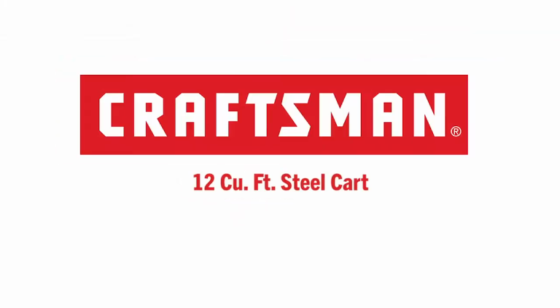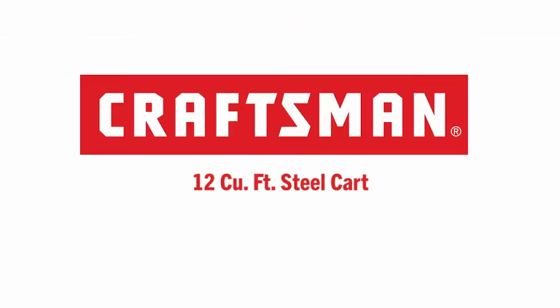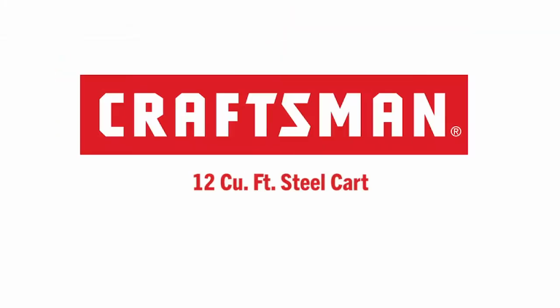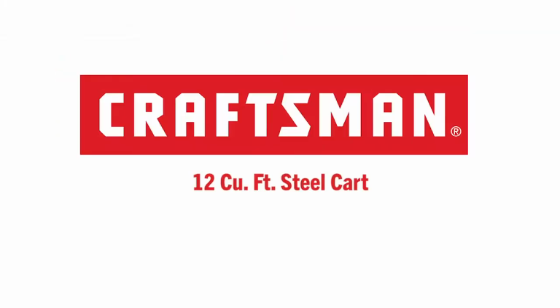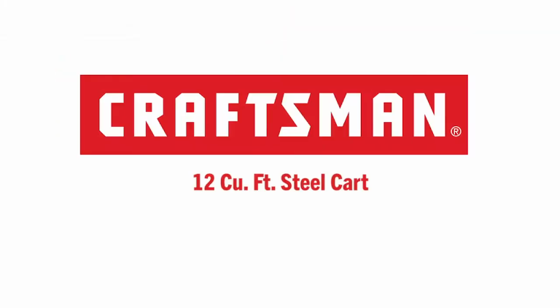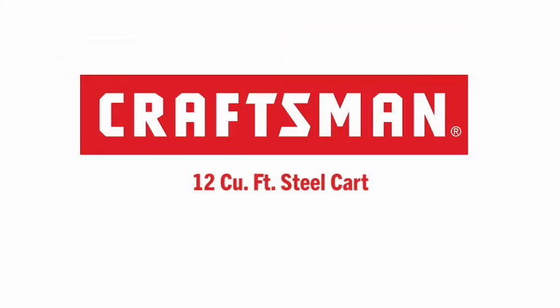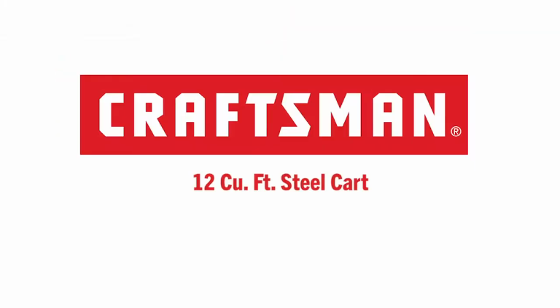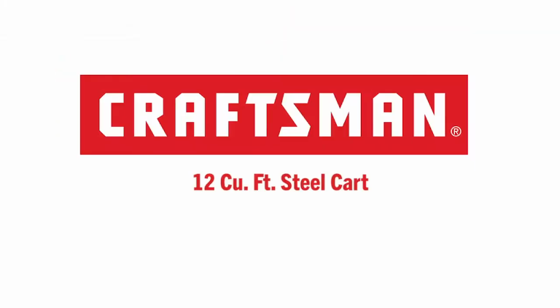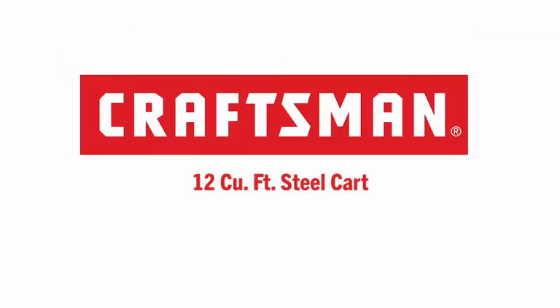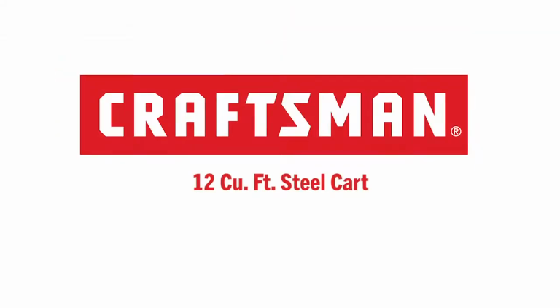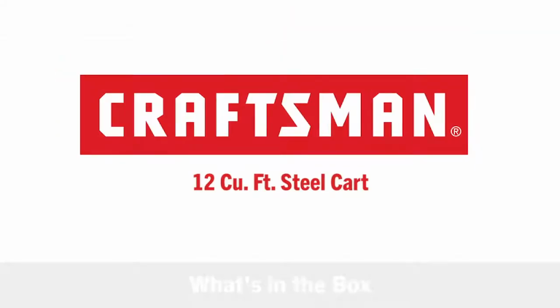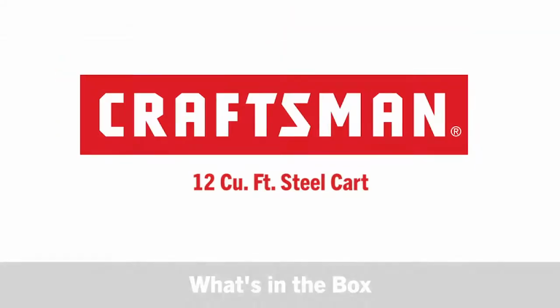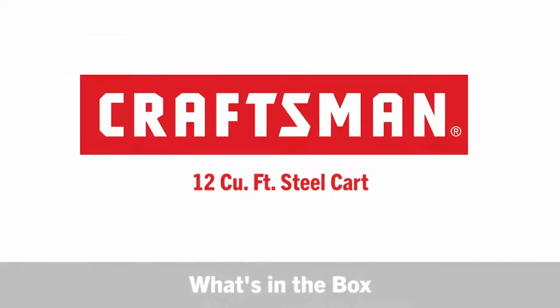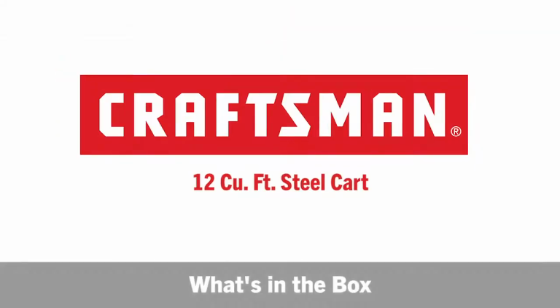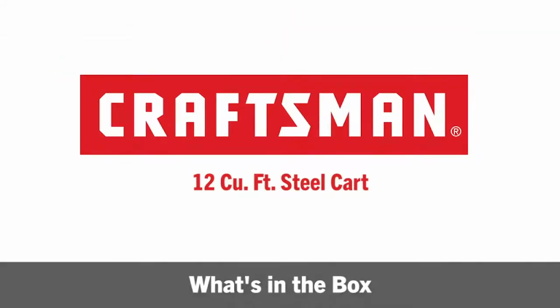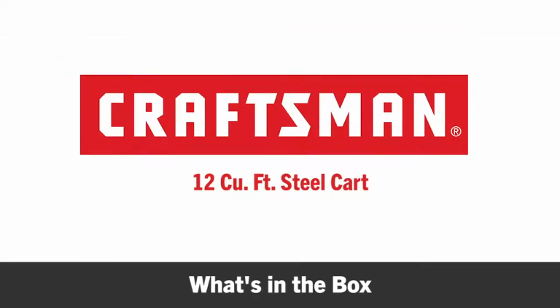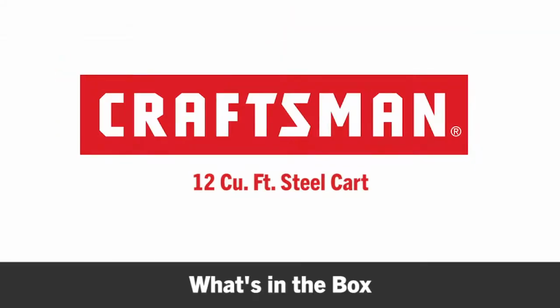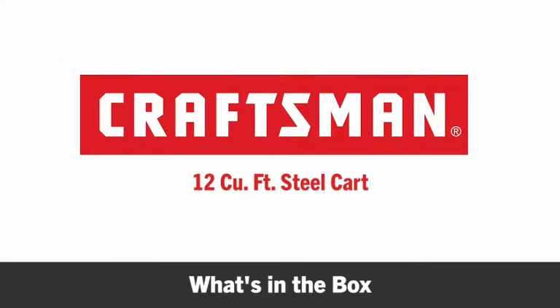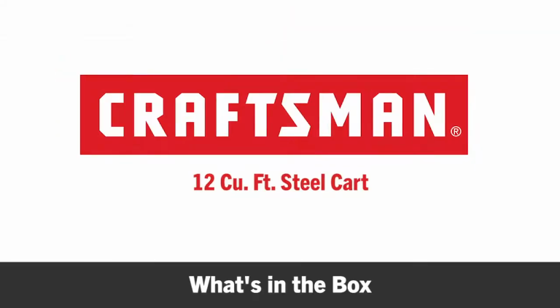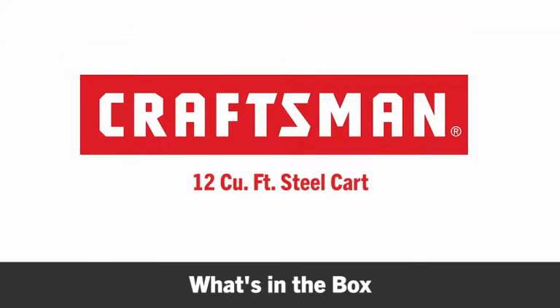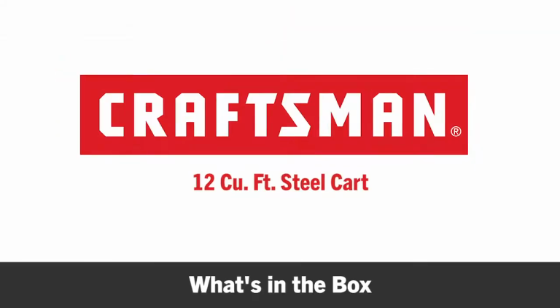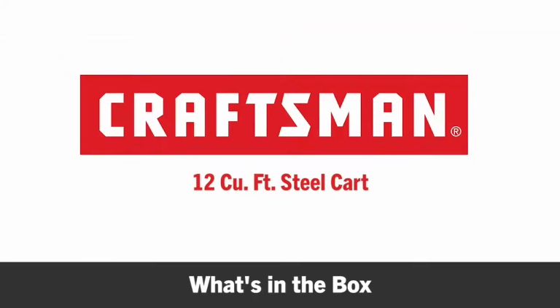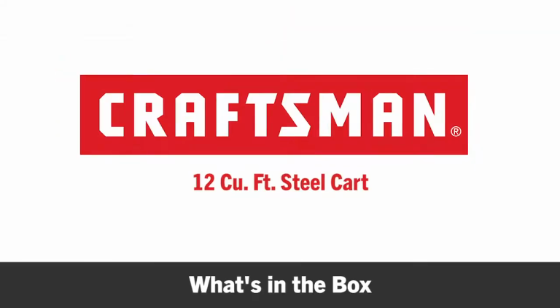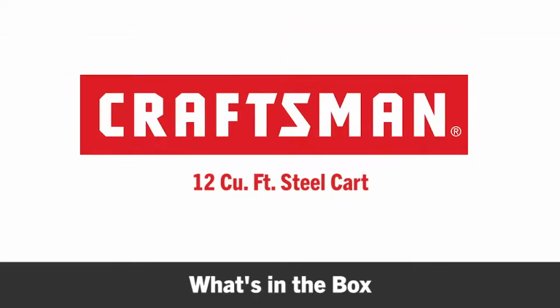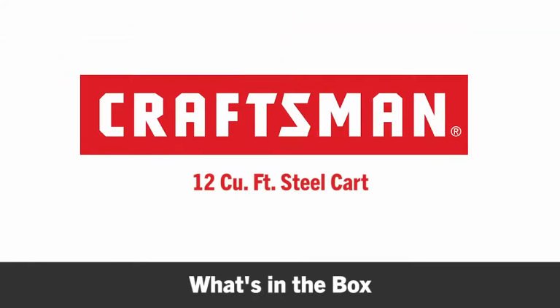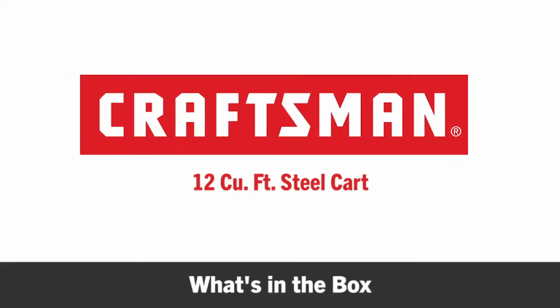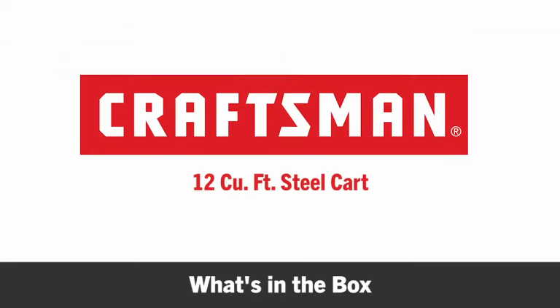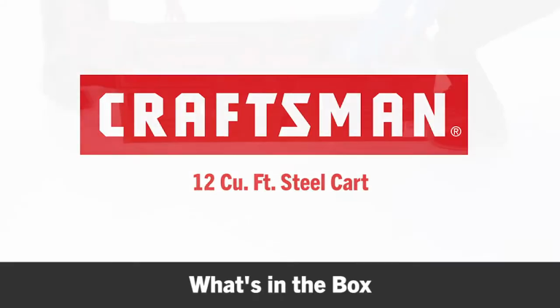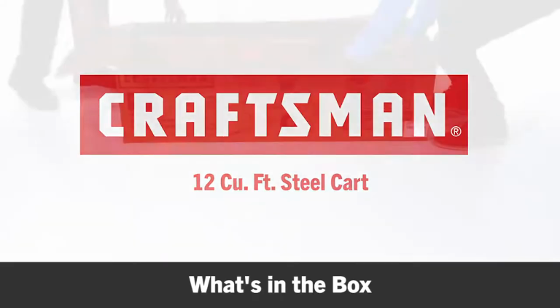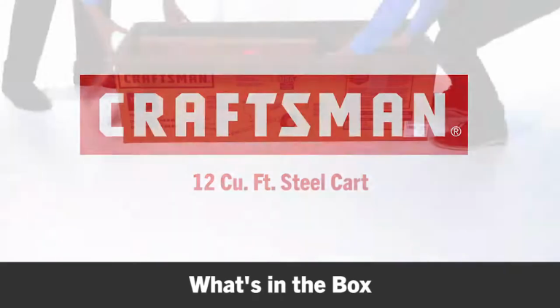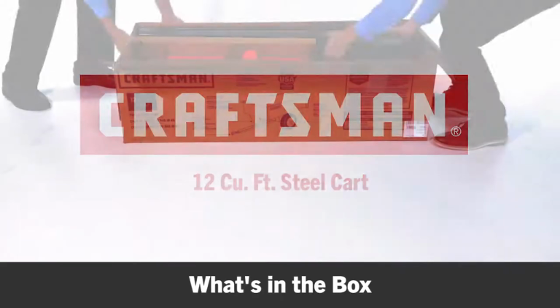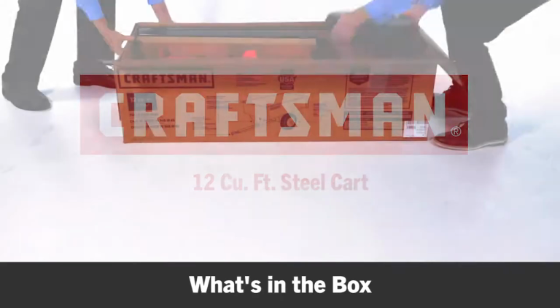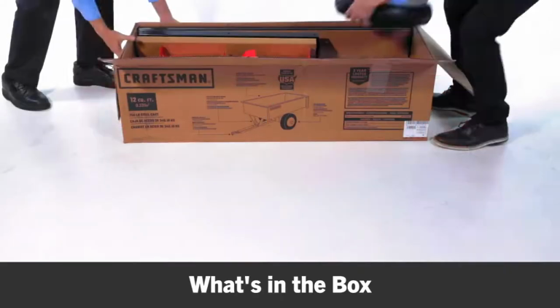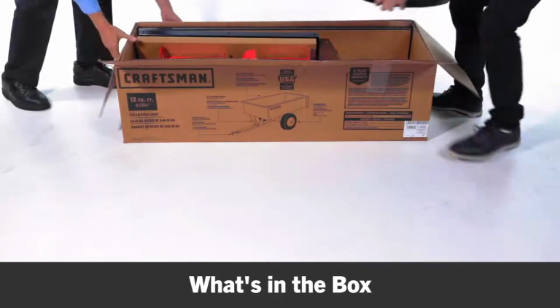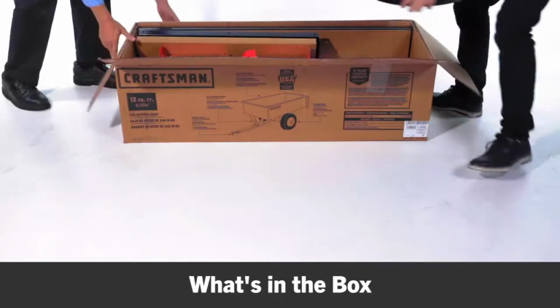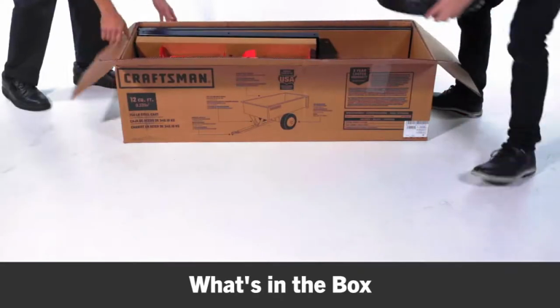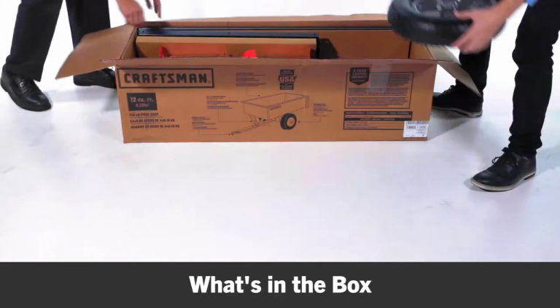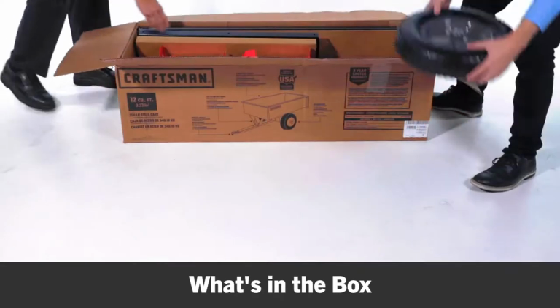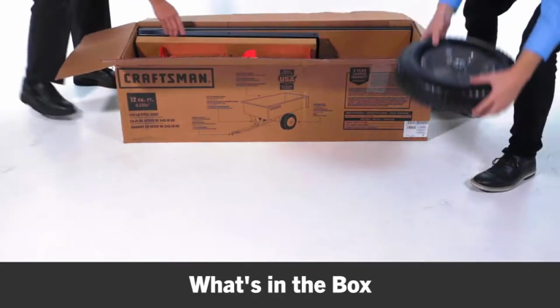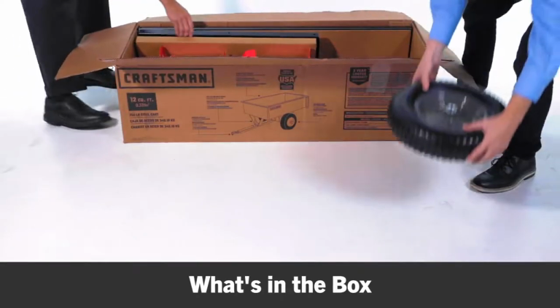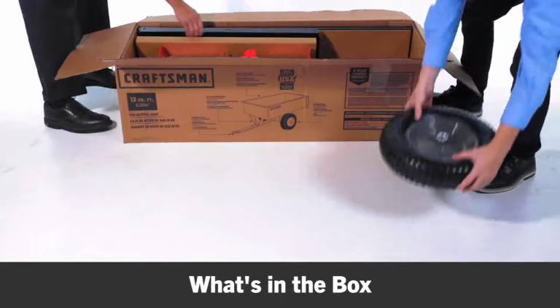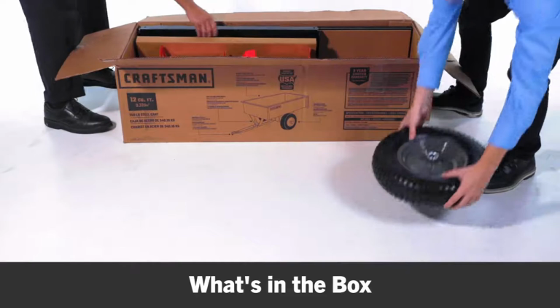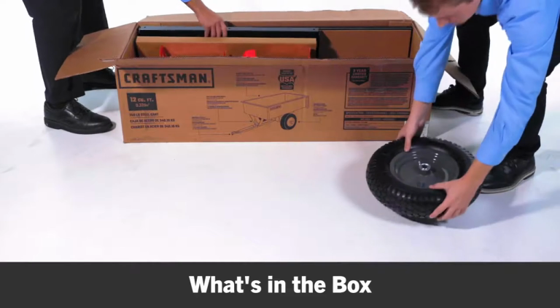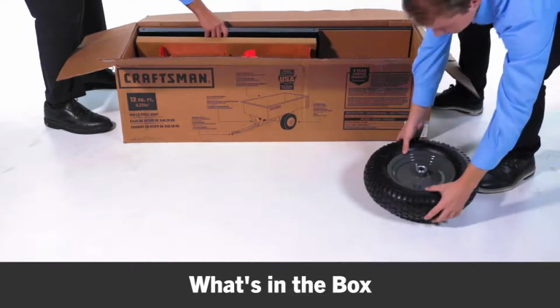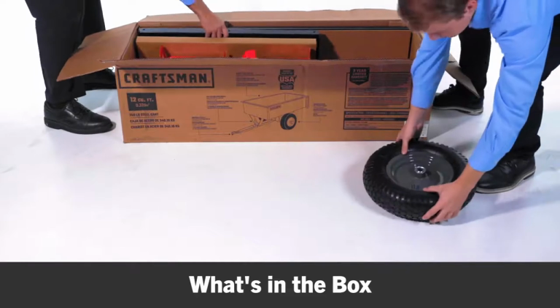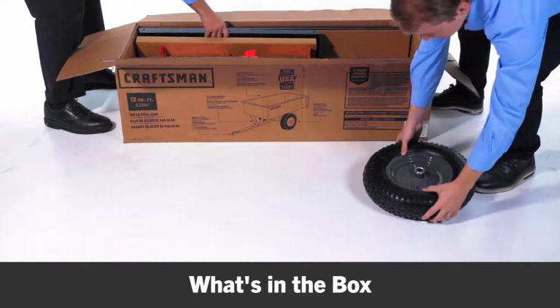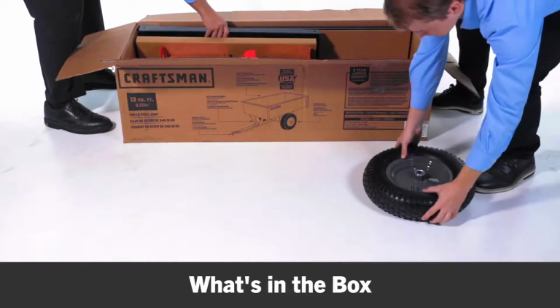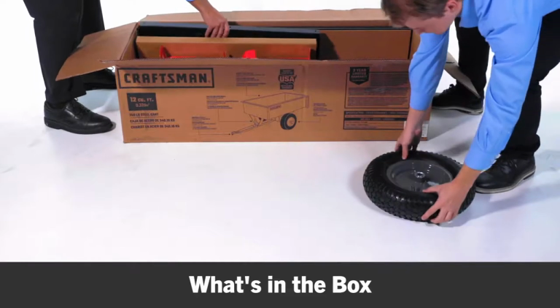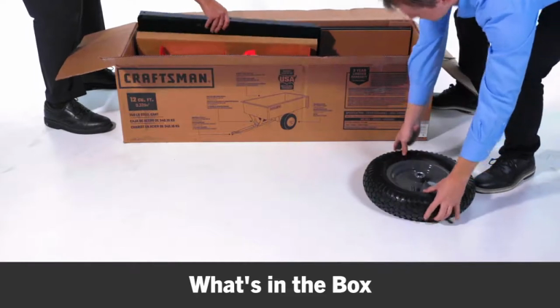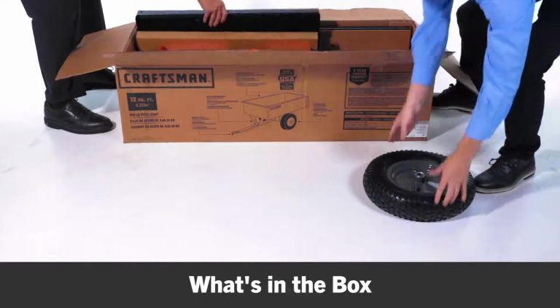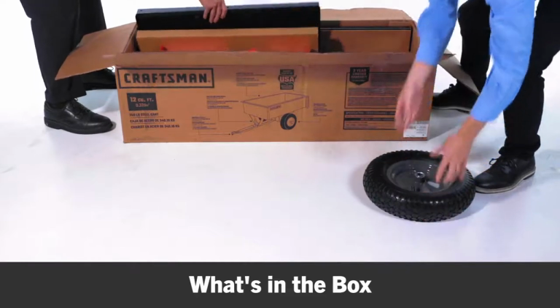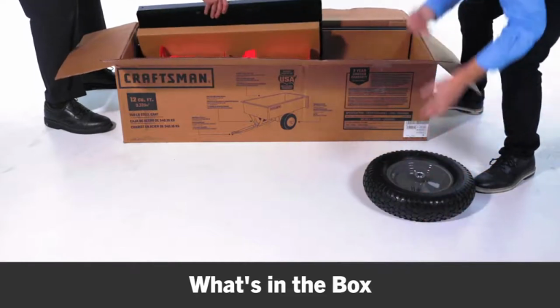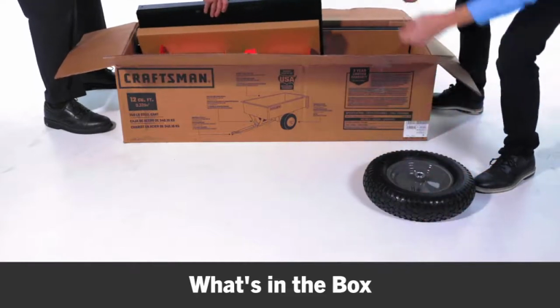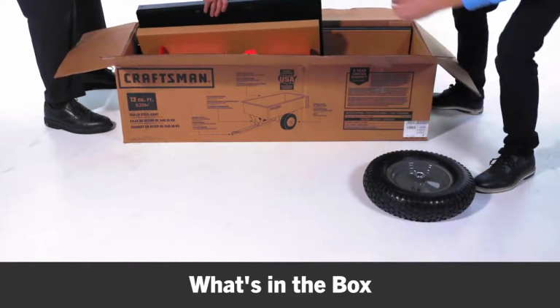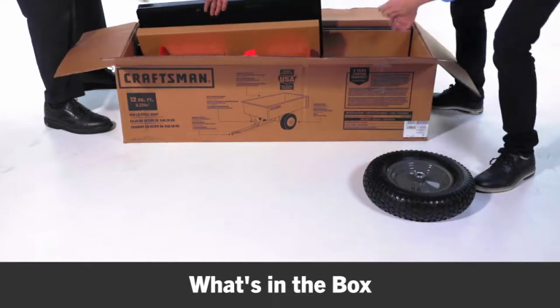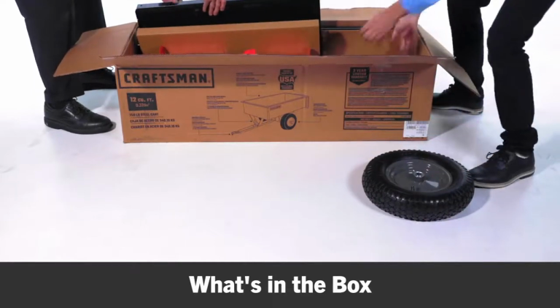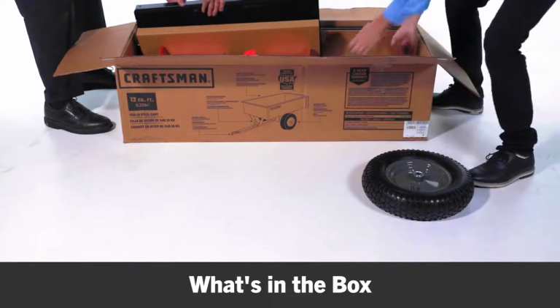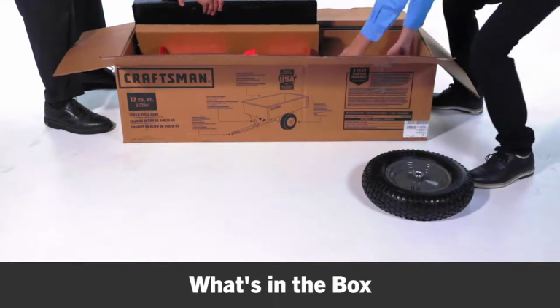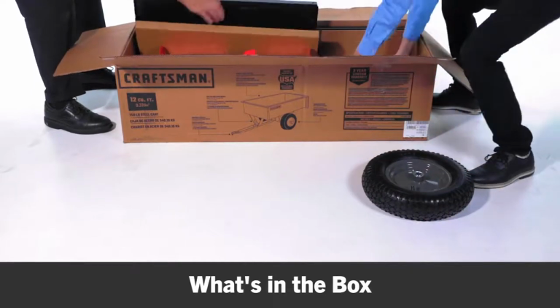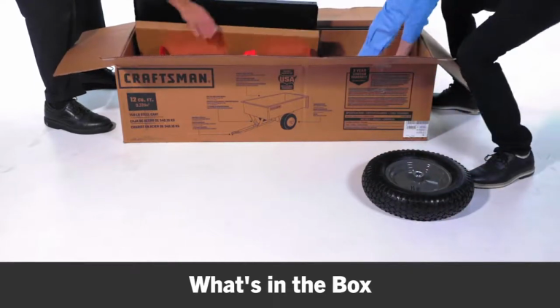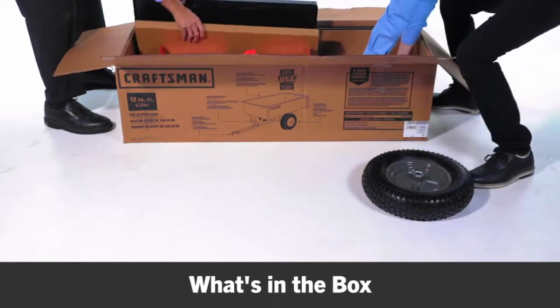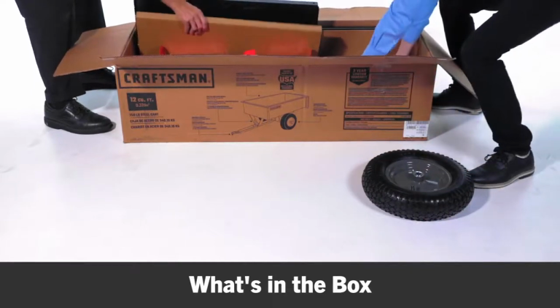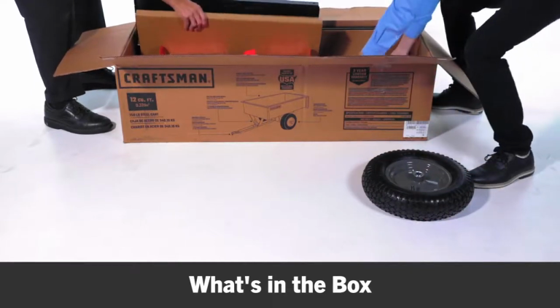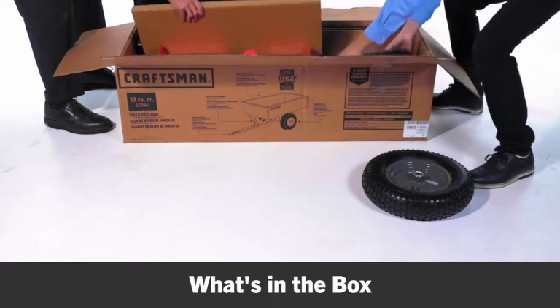In this segment, you'll see what's included in the box. Before you begin assembly, be sure that all the parts and hardware are present.